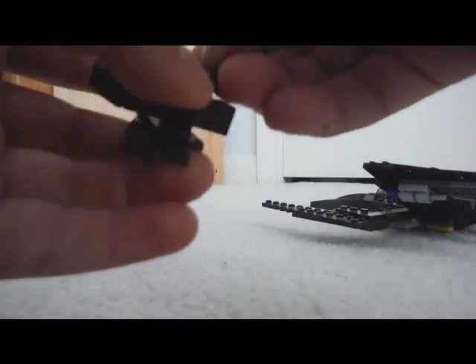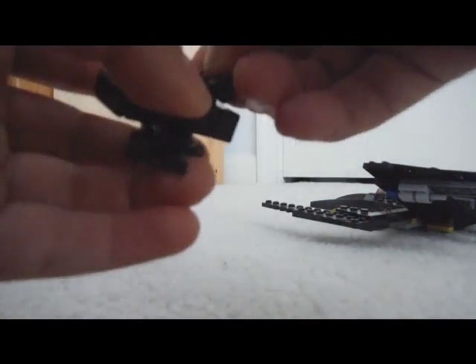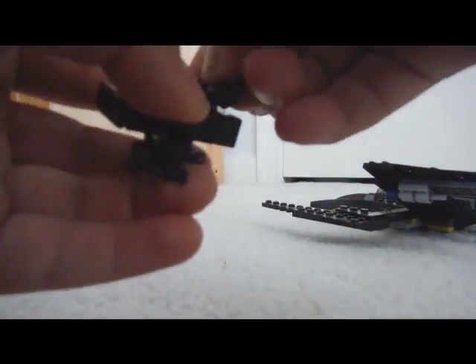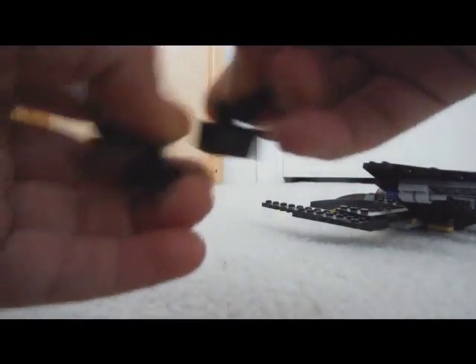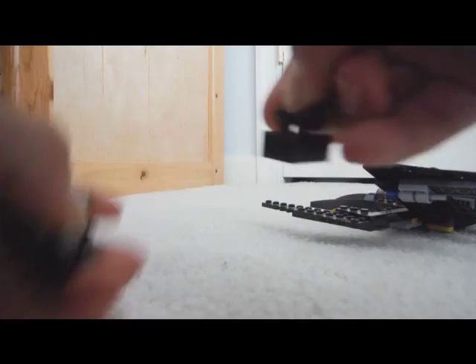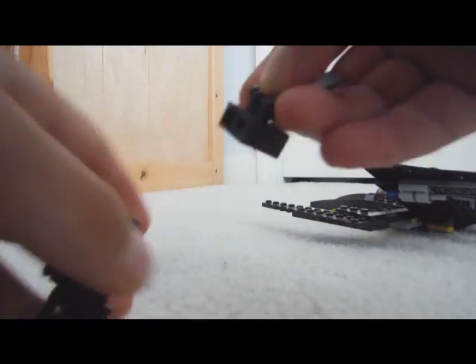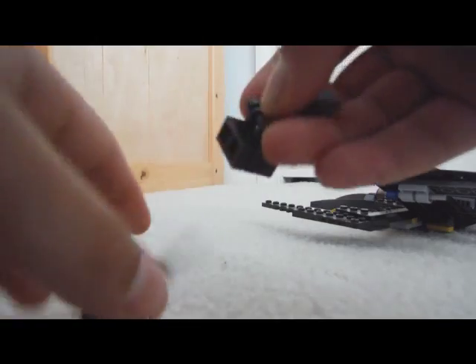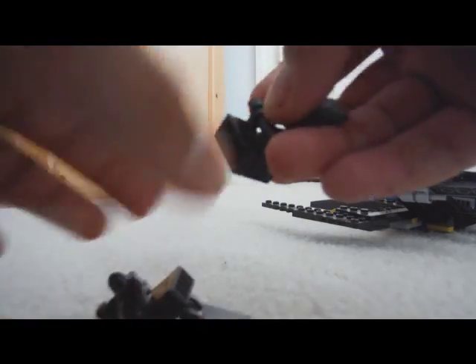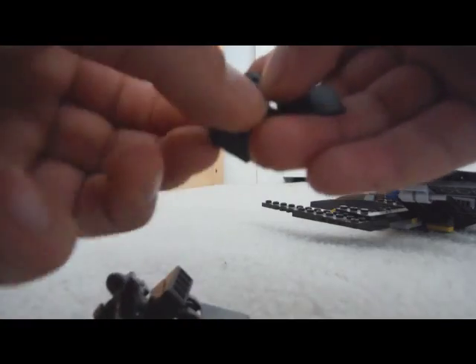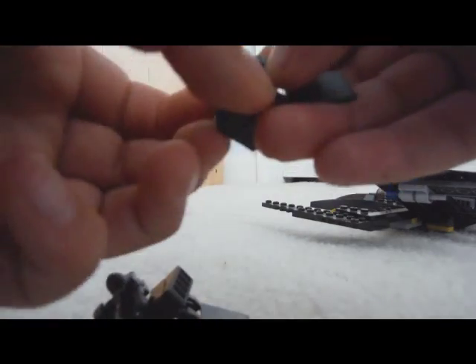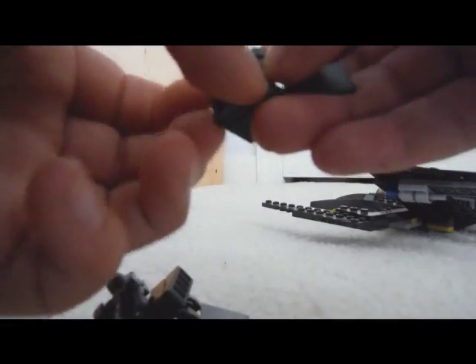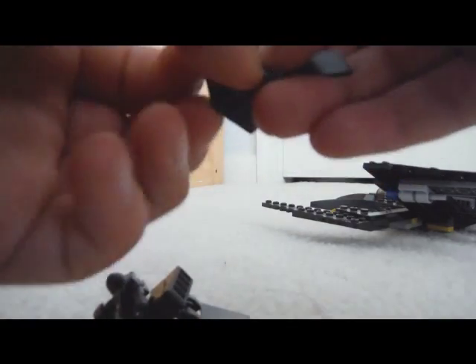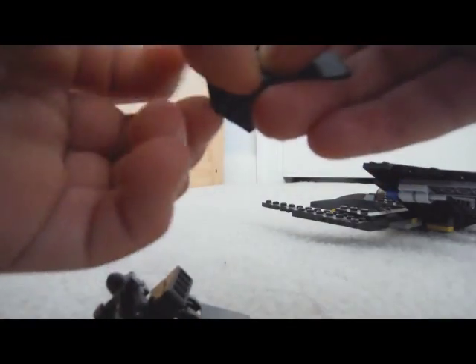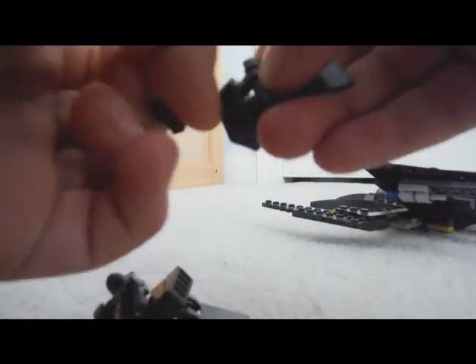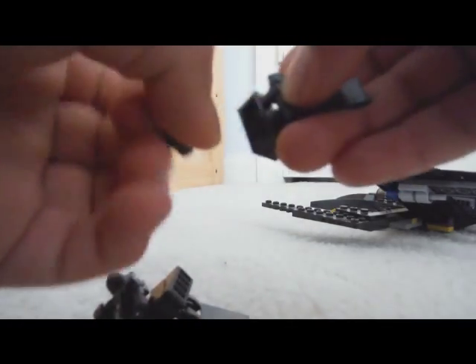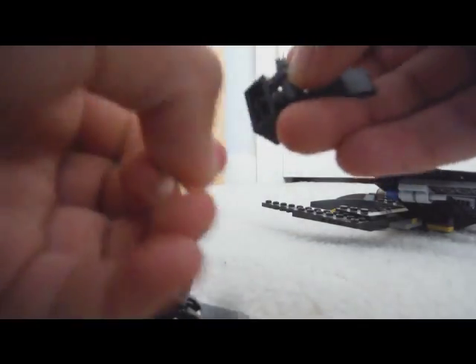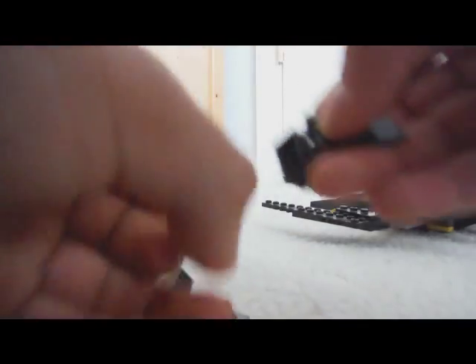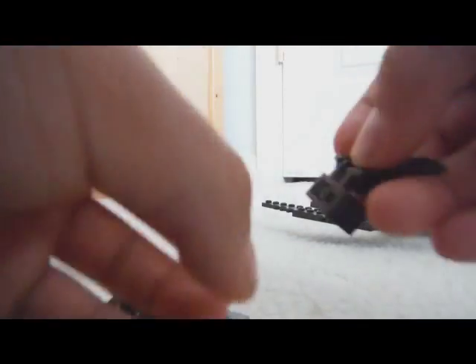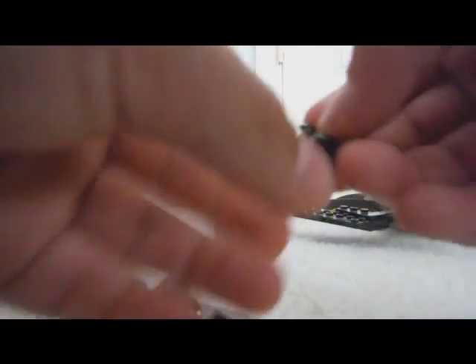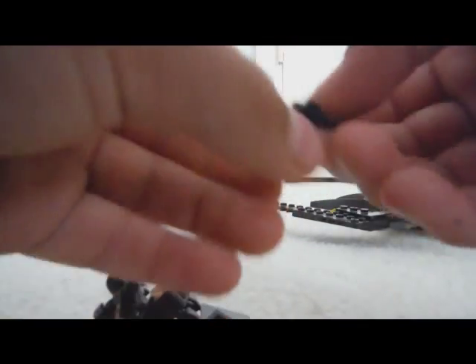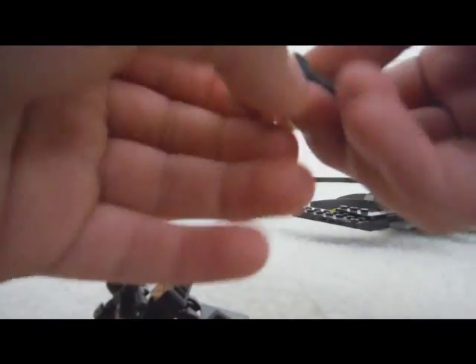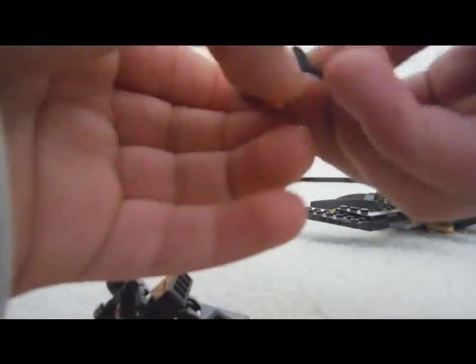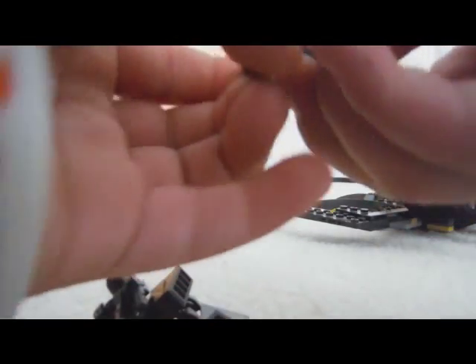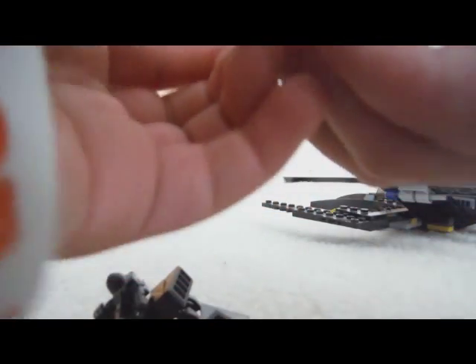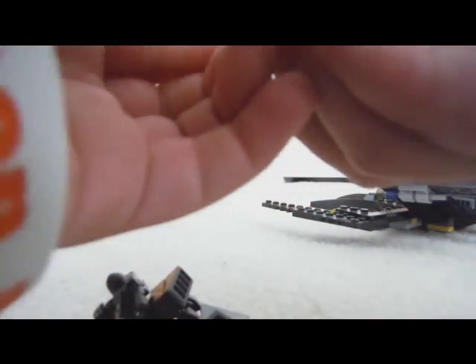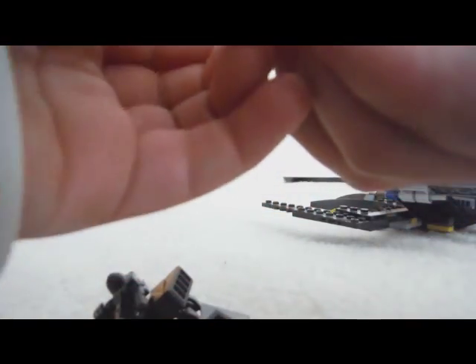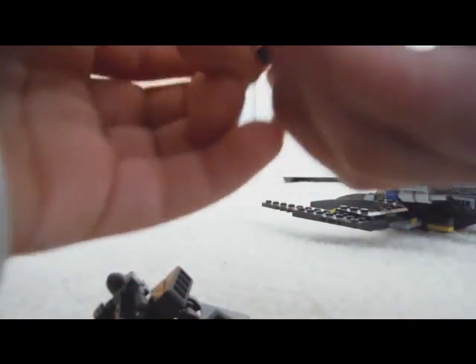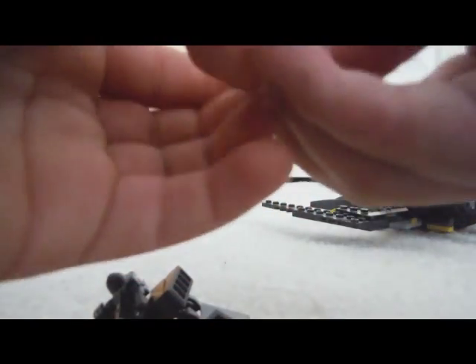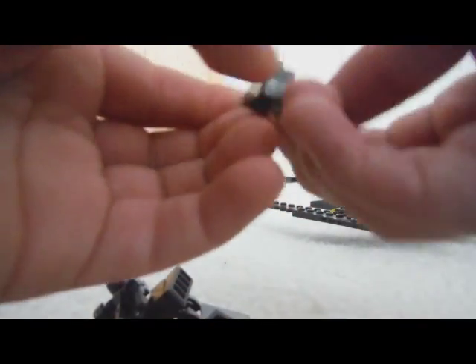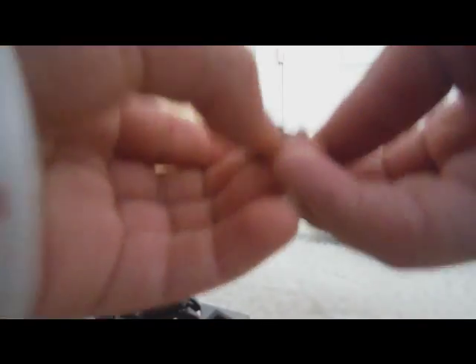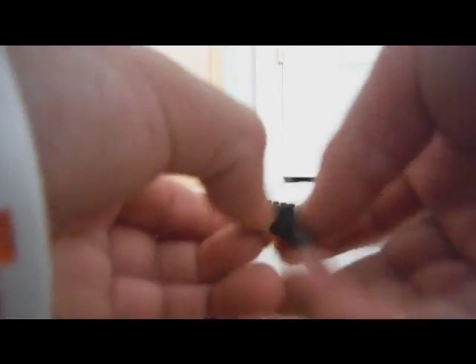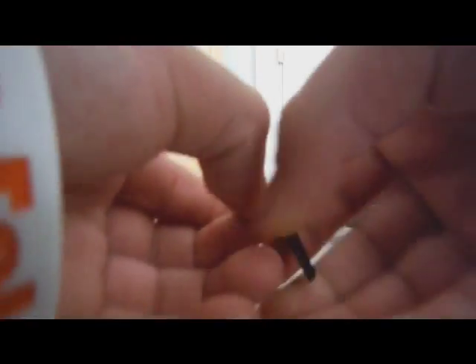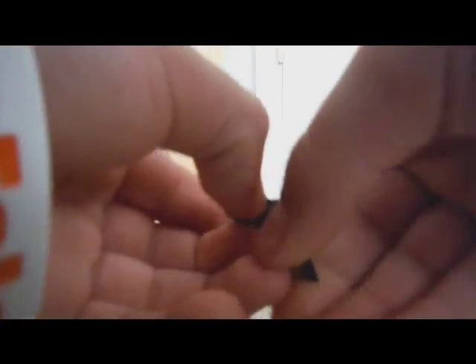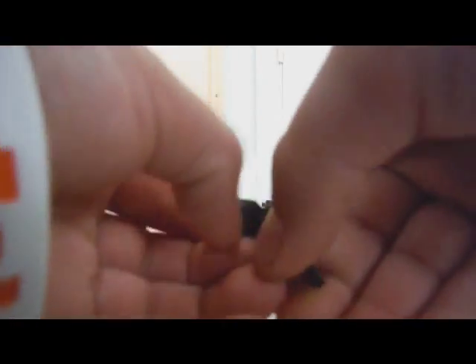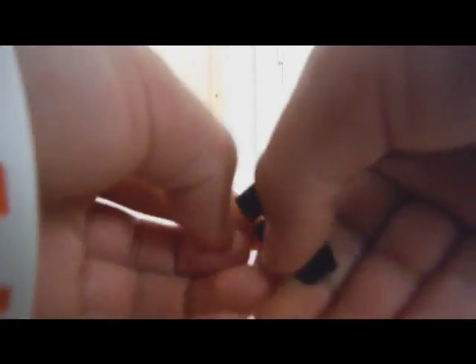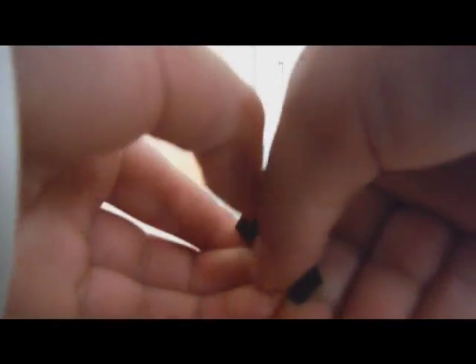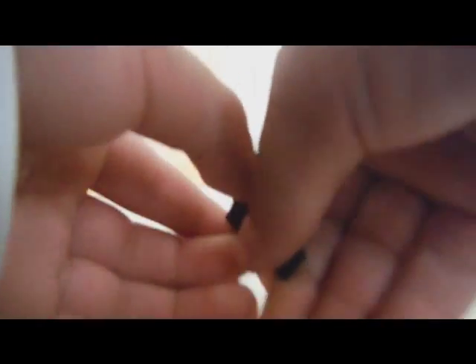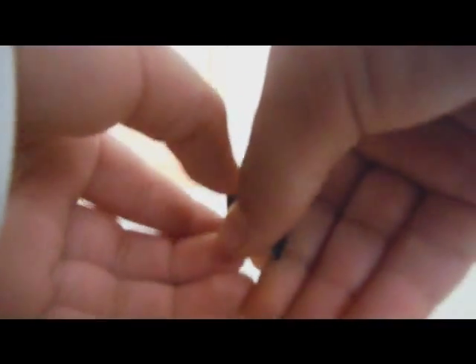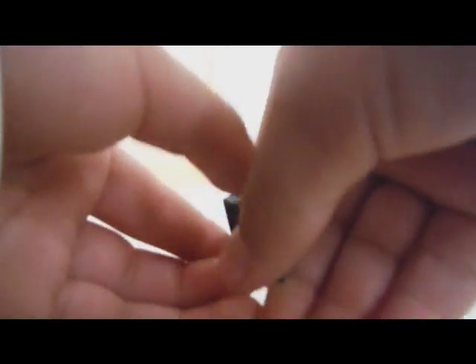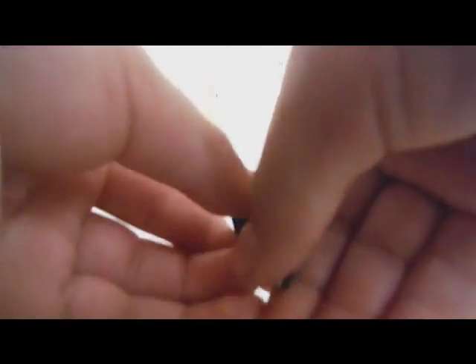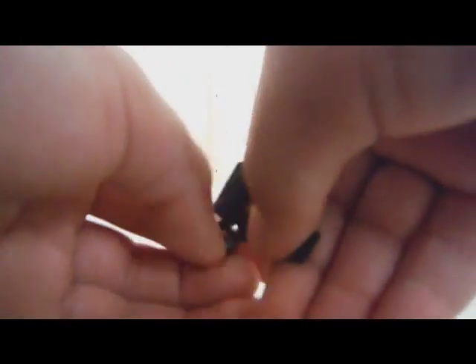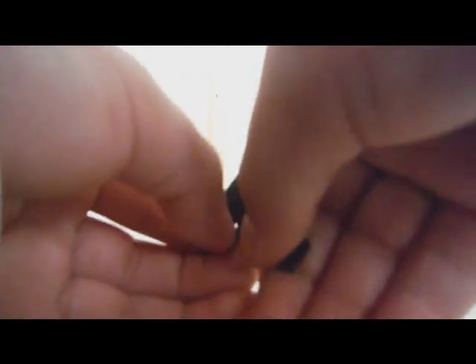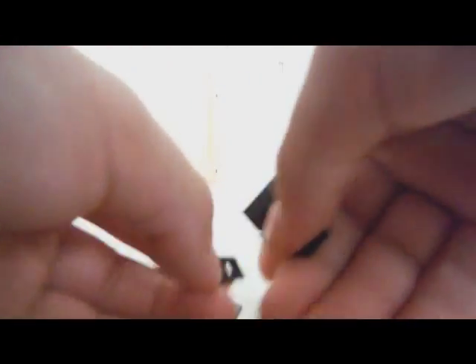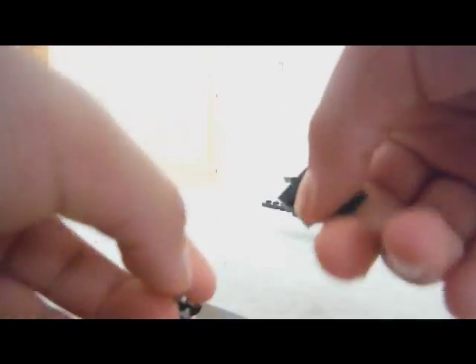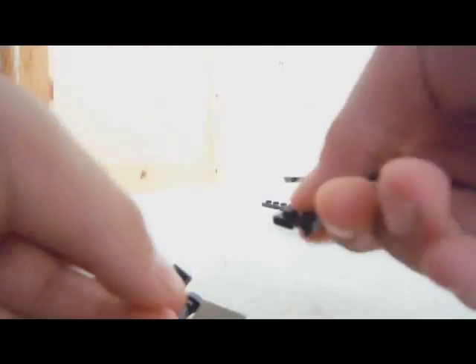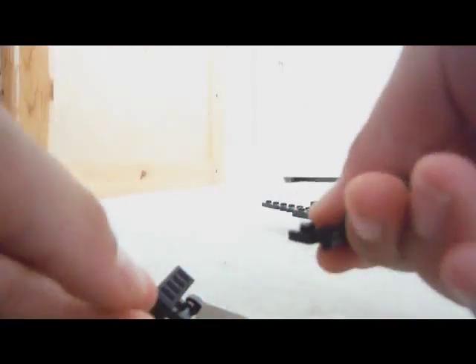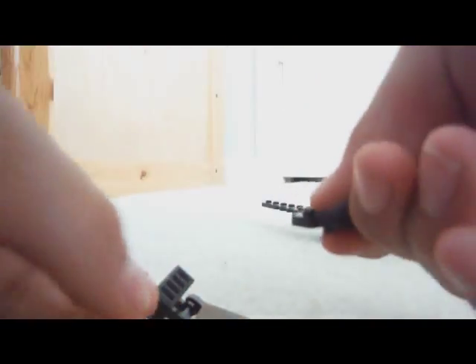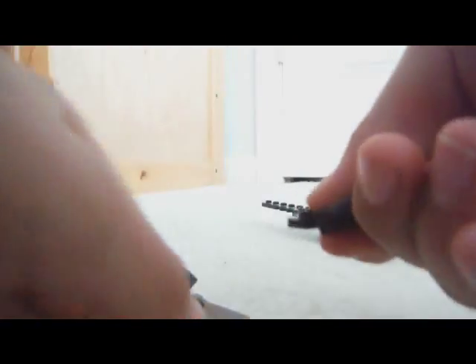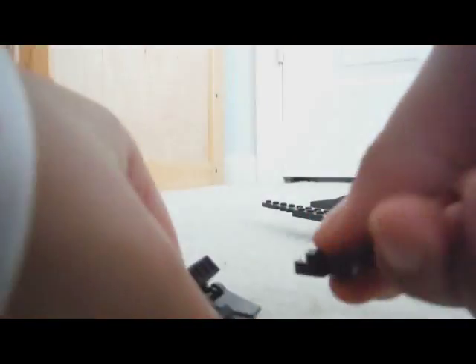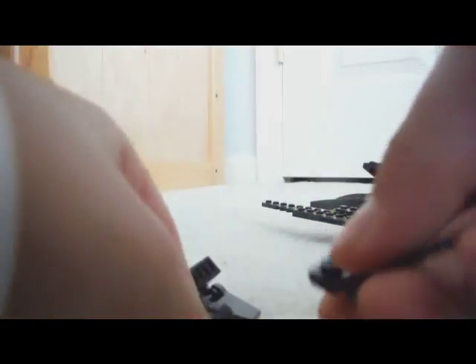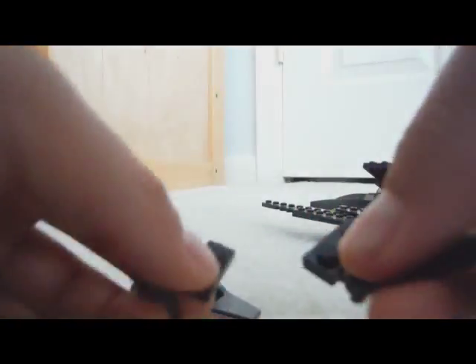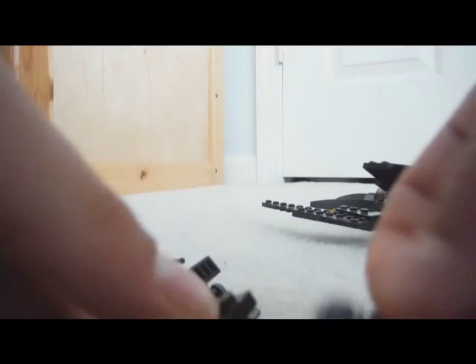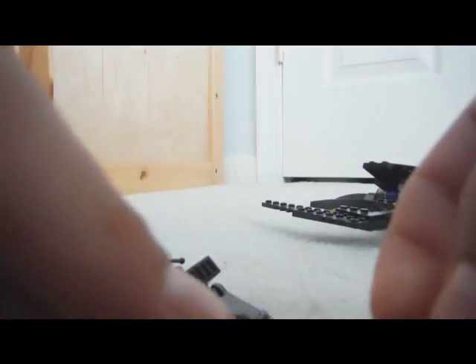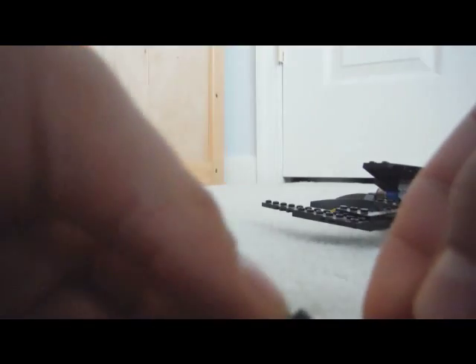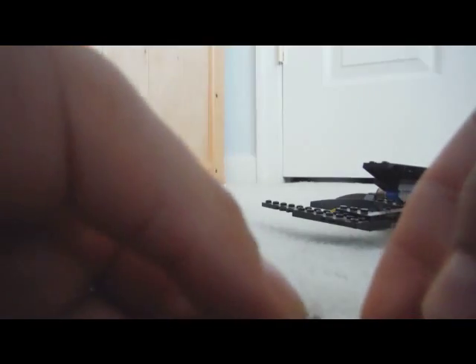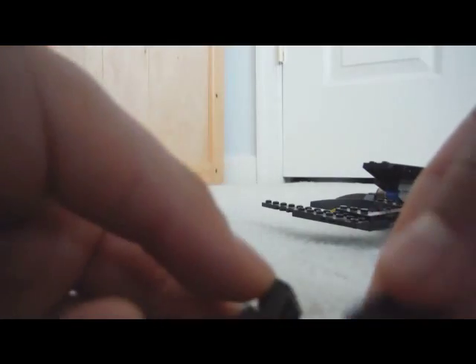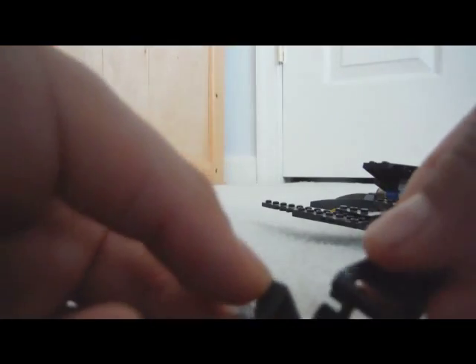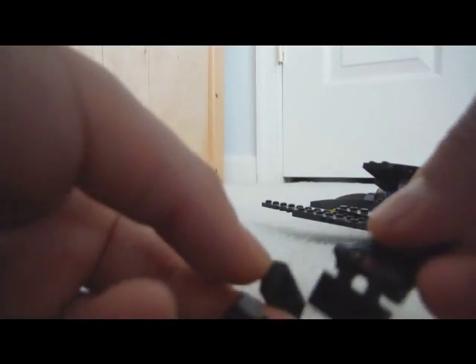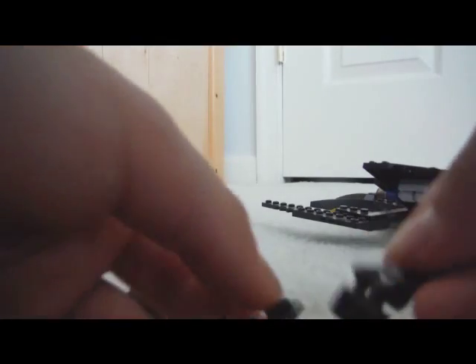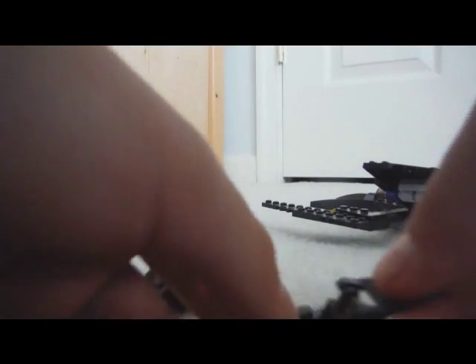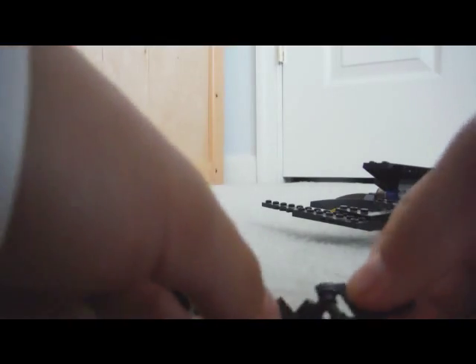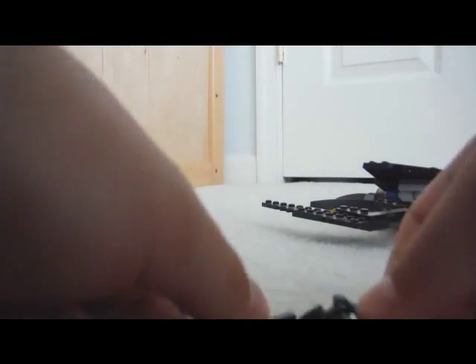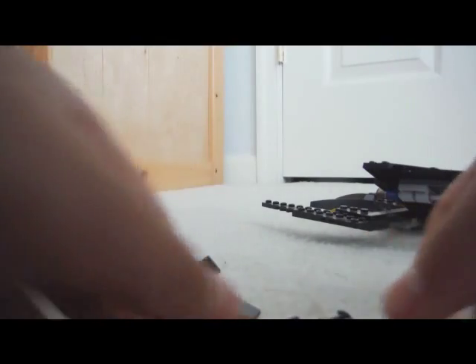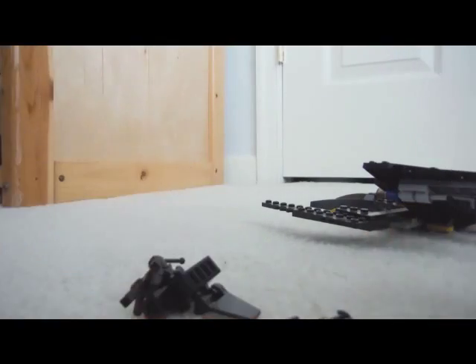Take the other one, same thing — that's what it's made with.